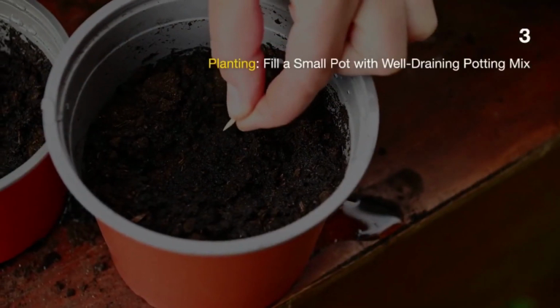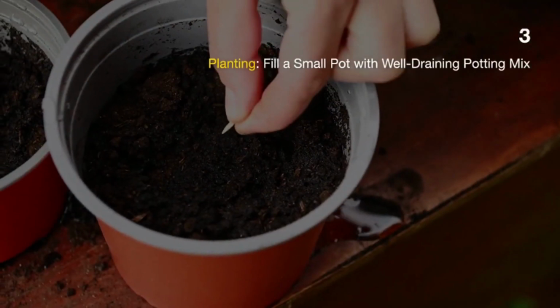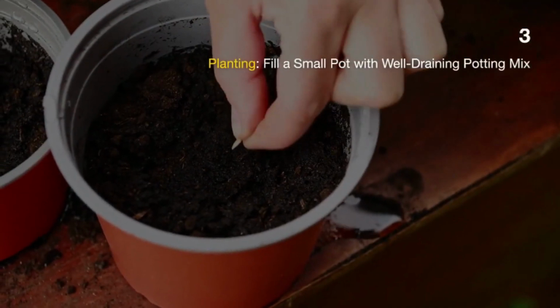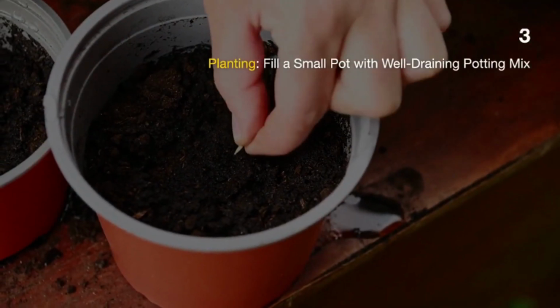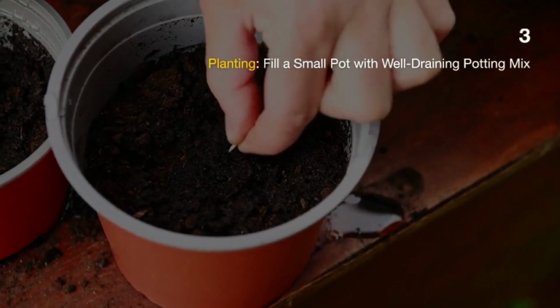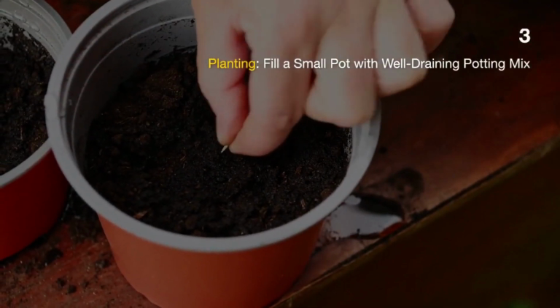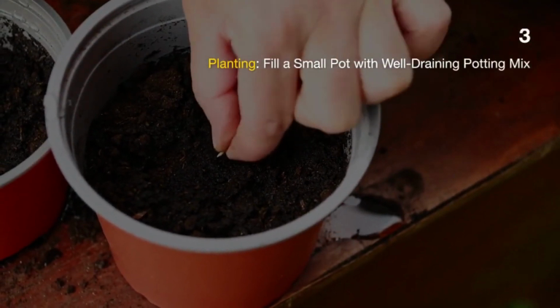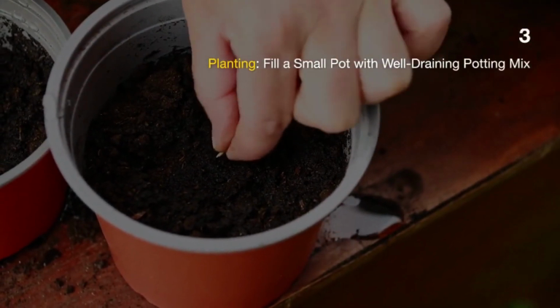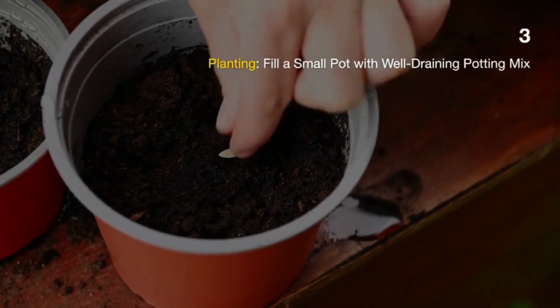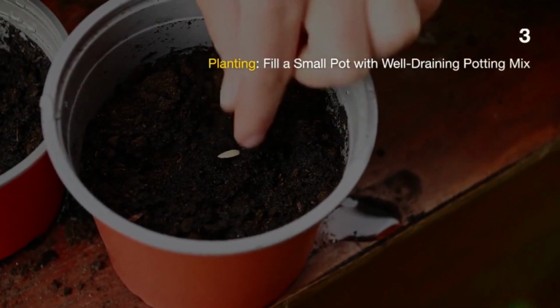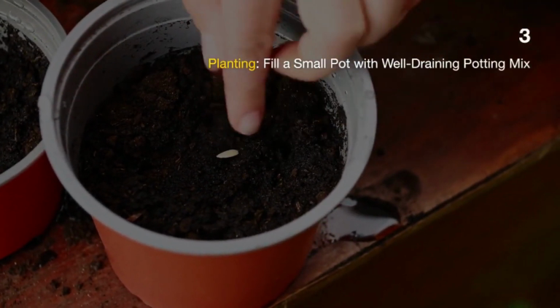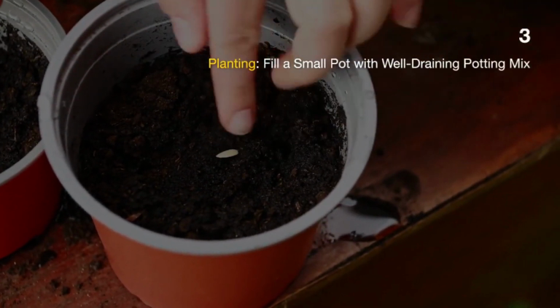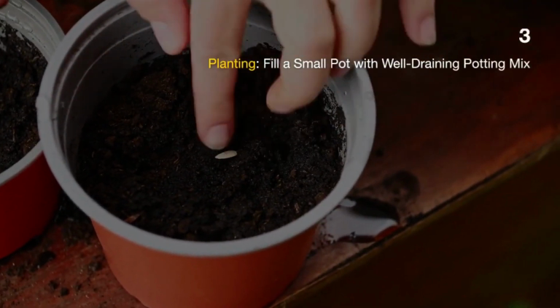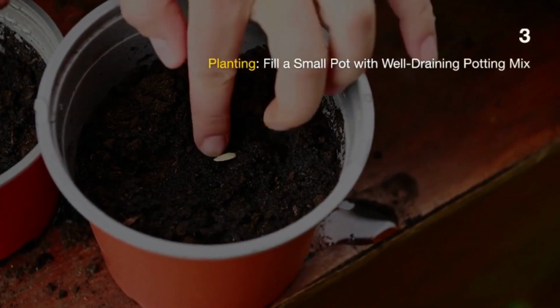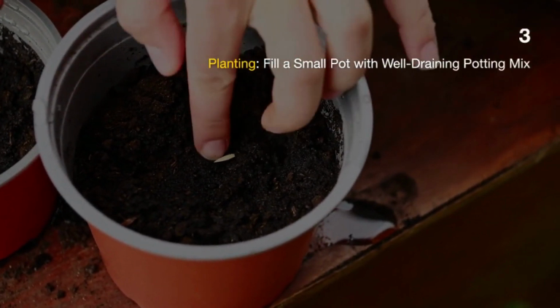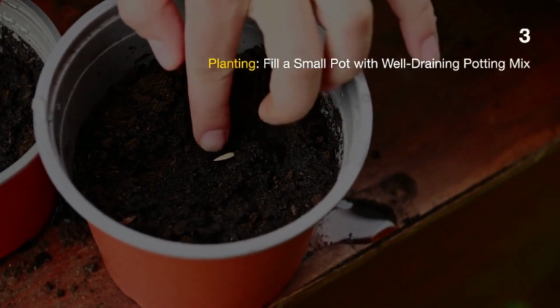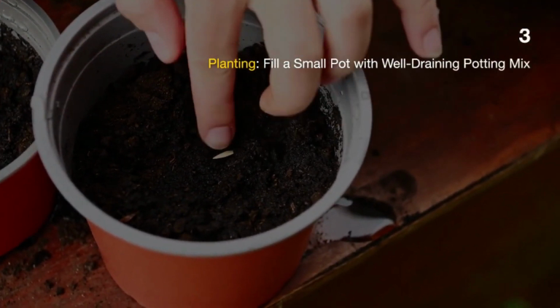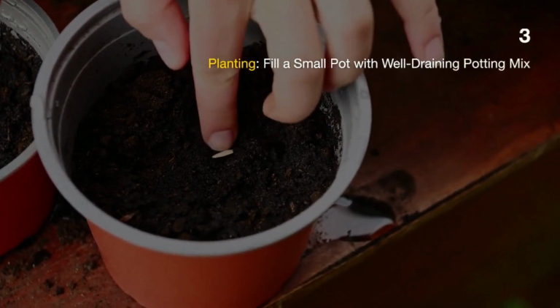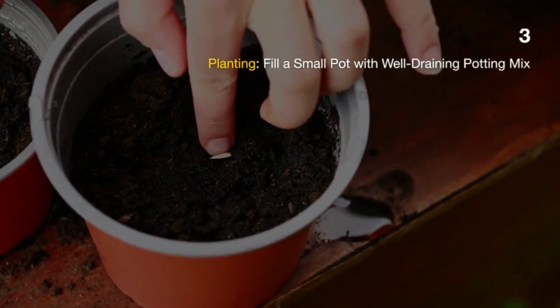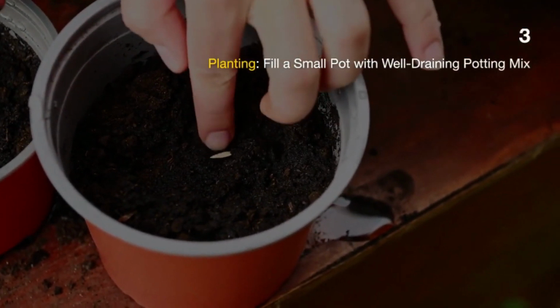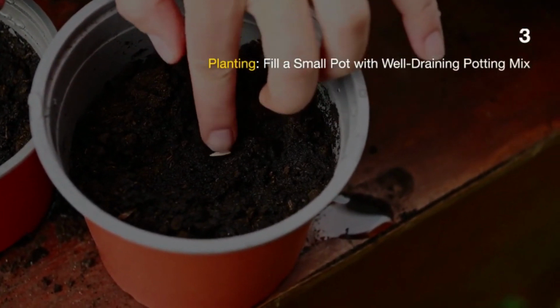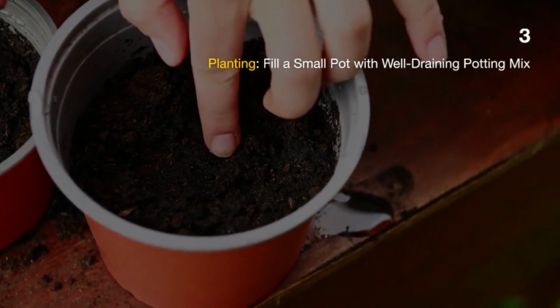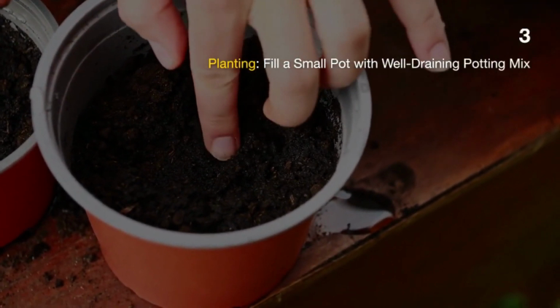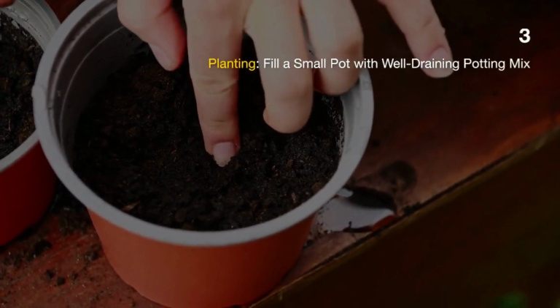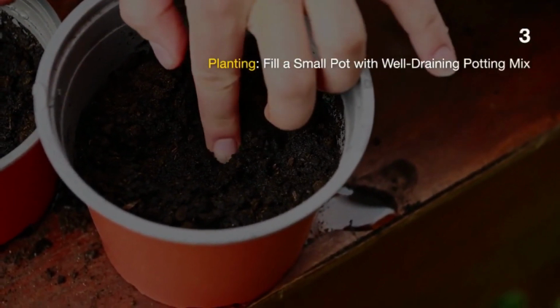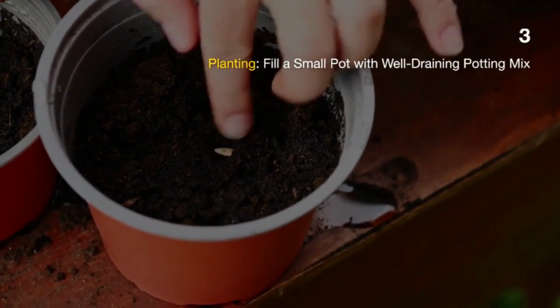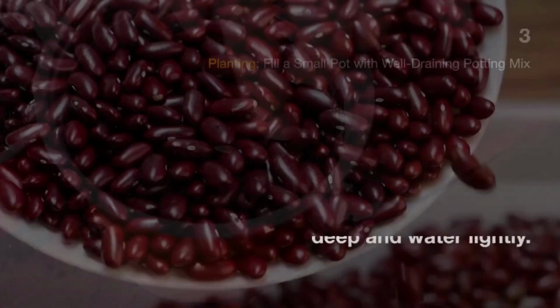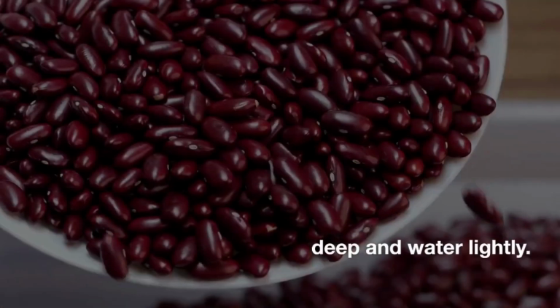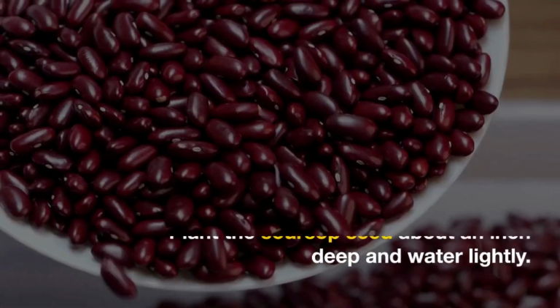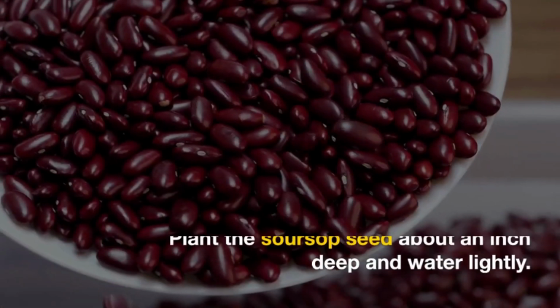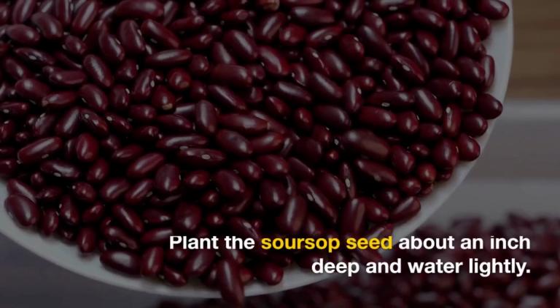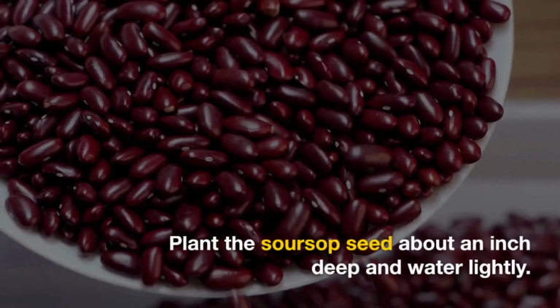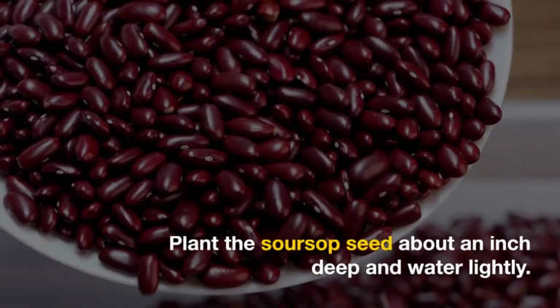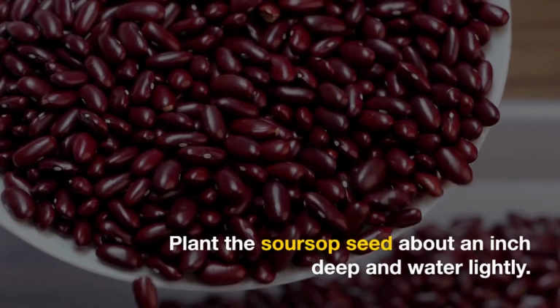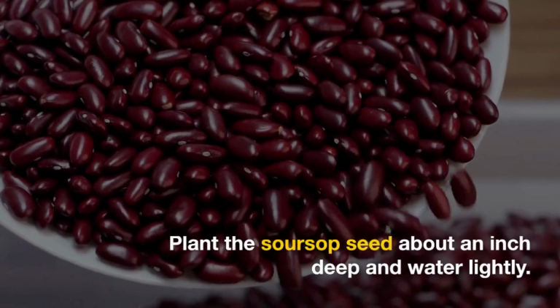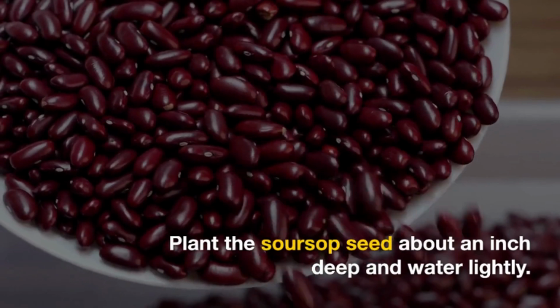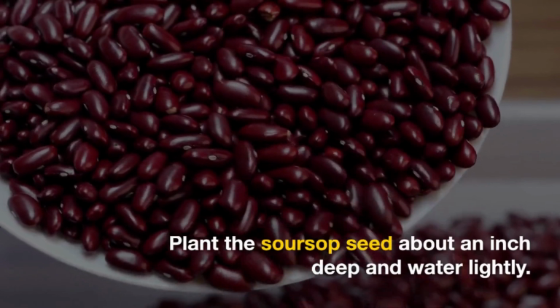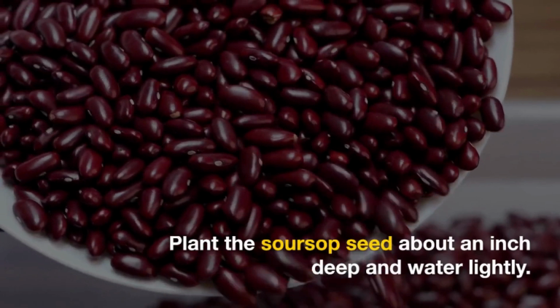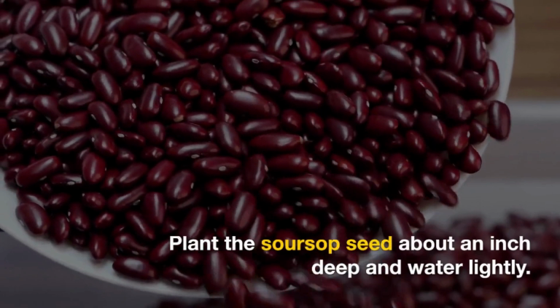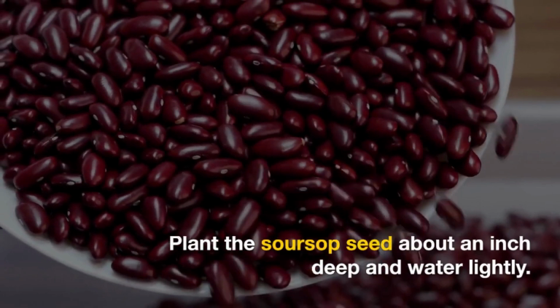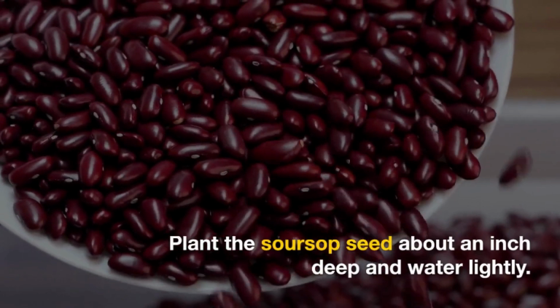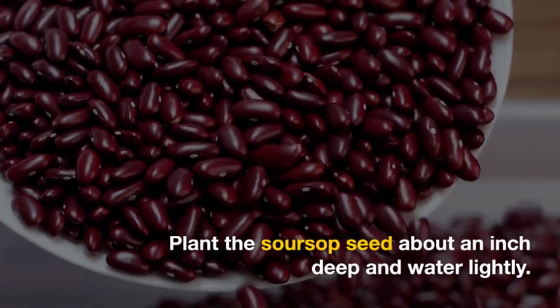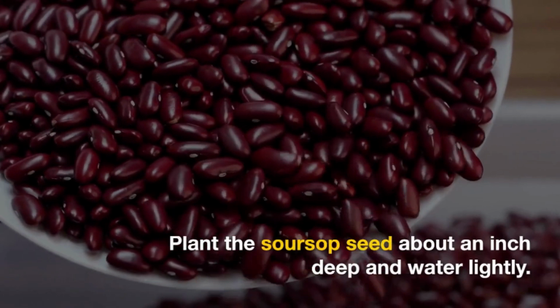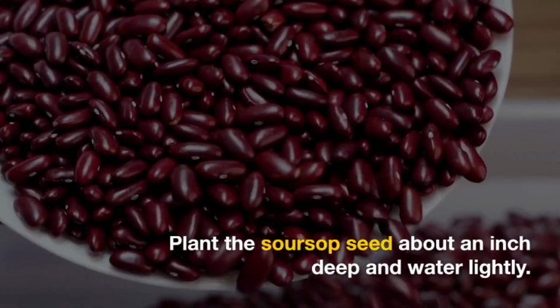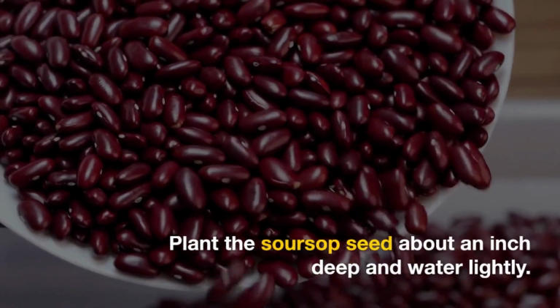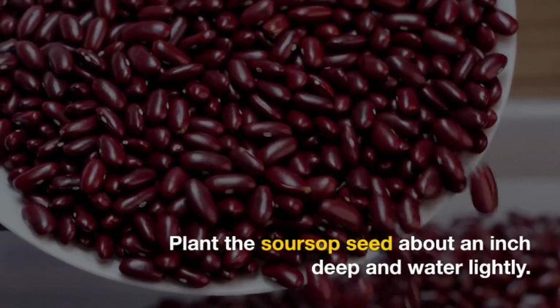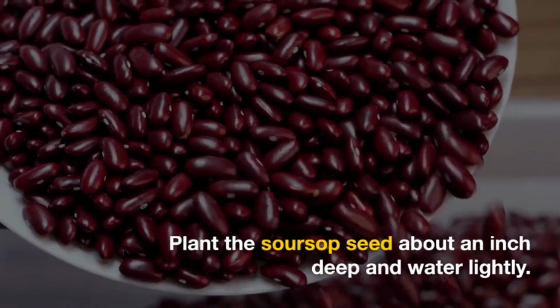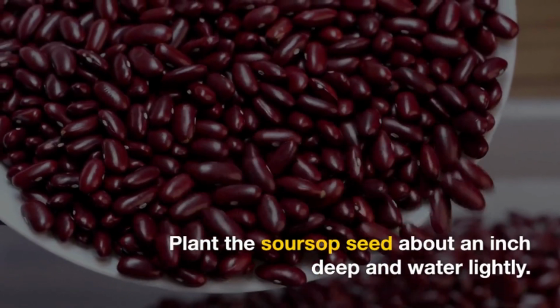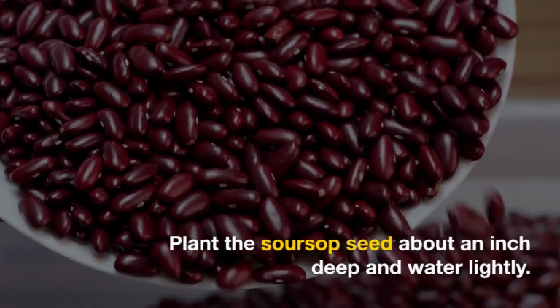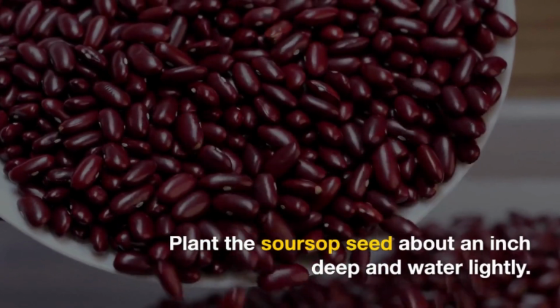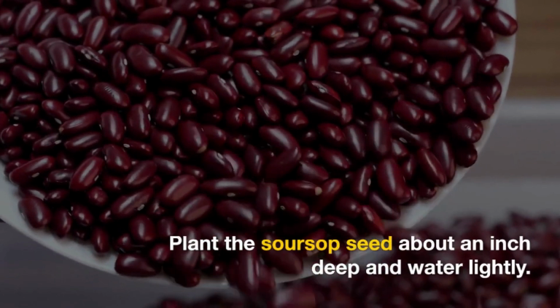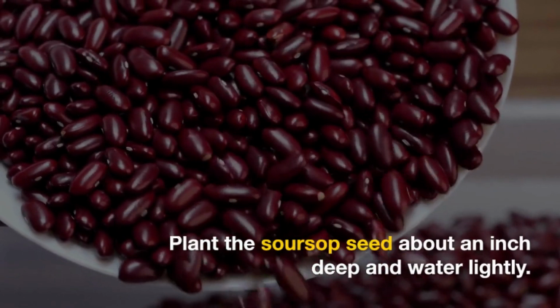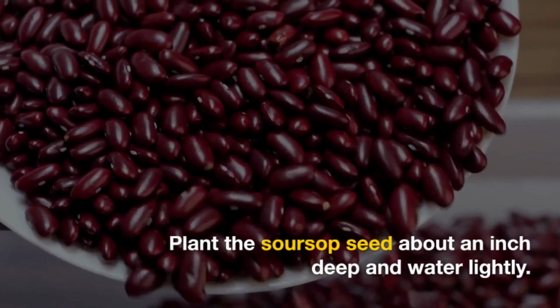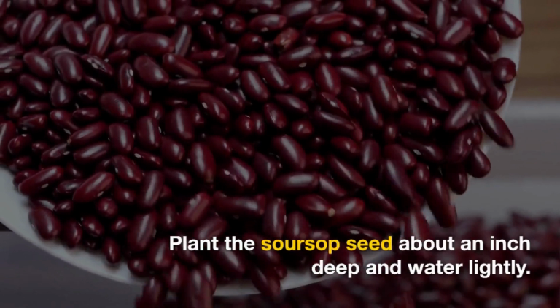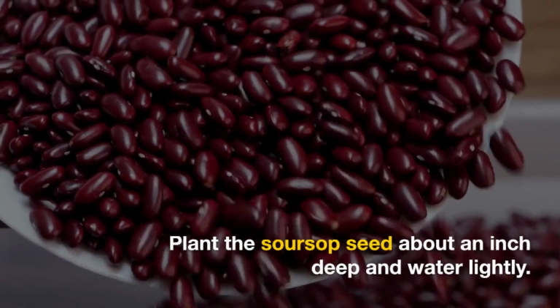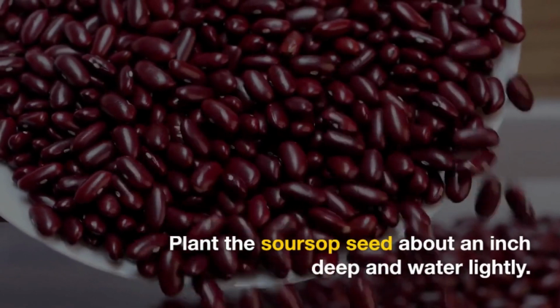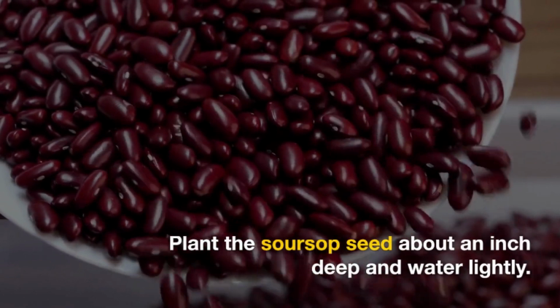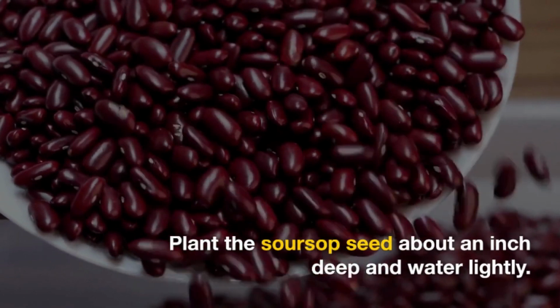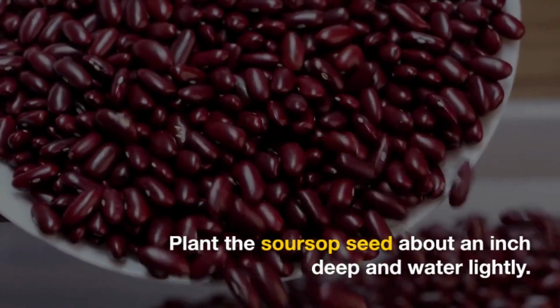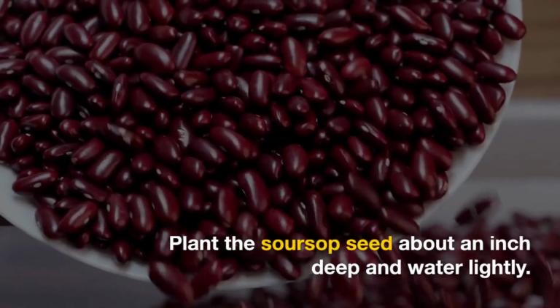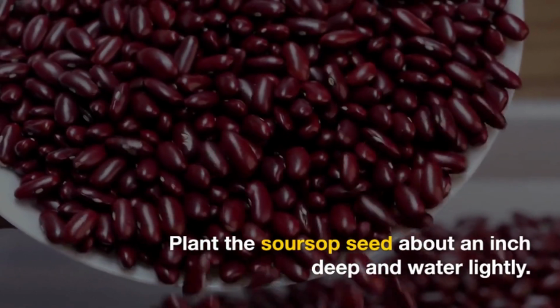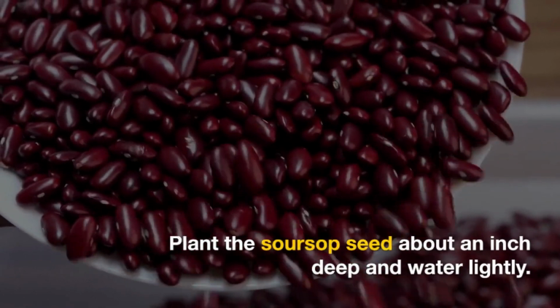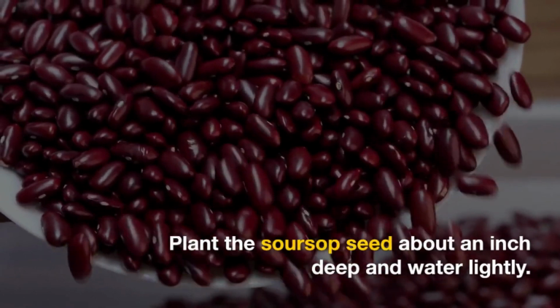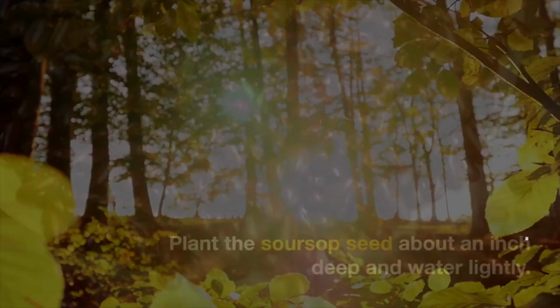Planting: Fill a small pot with well-draining potting mix. Plant the soursop seed about an inch deep in the soil and water it lightly.